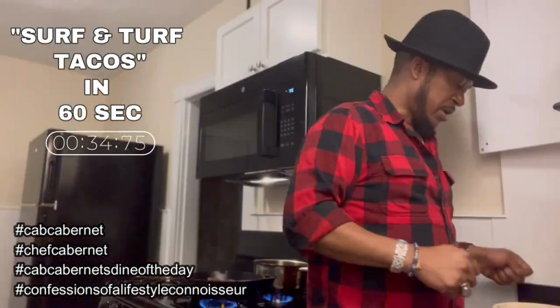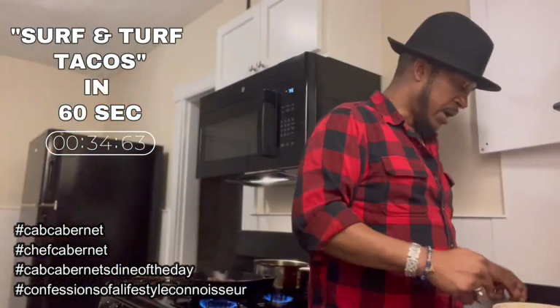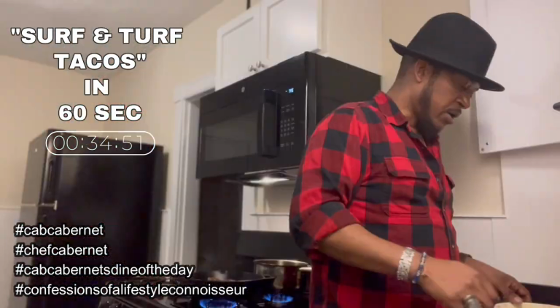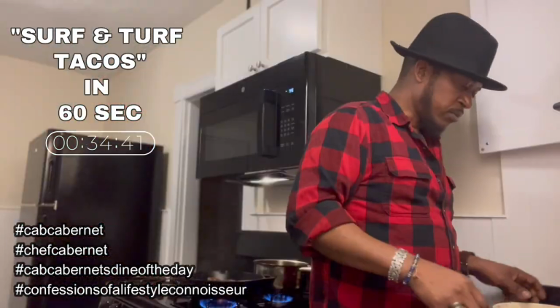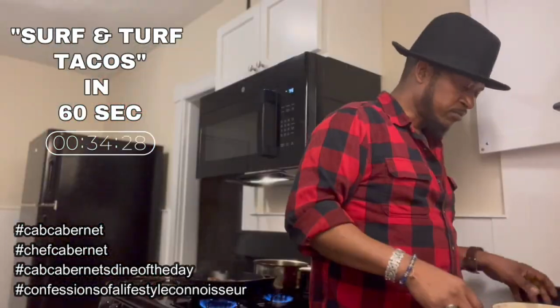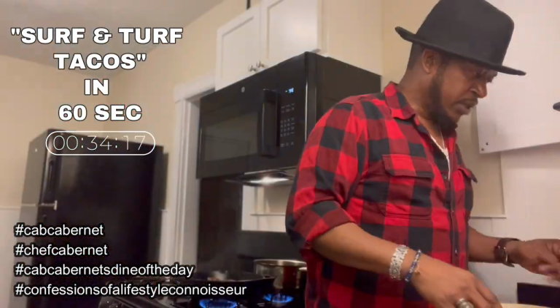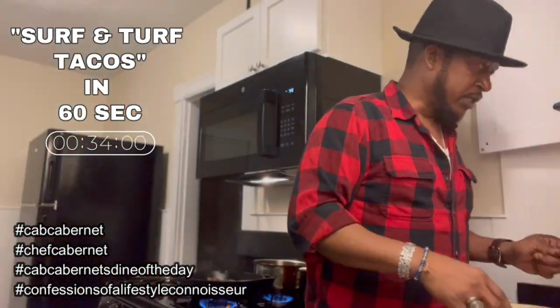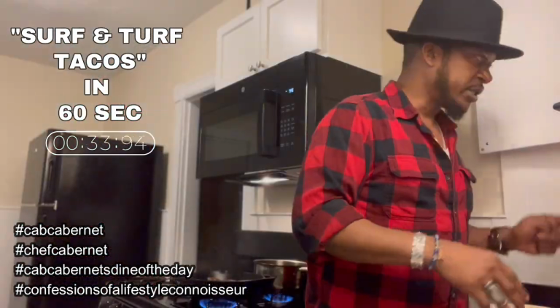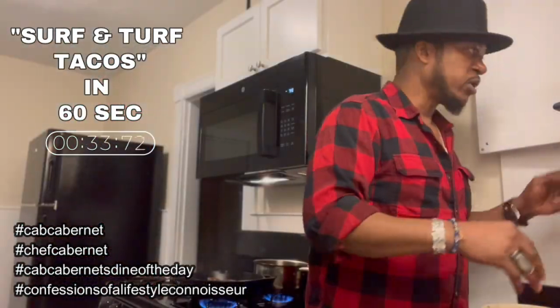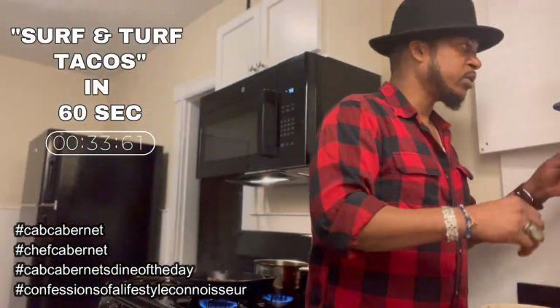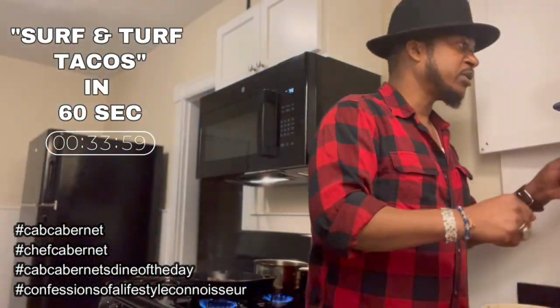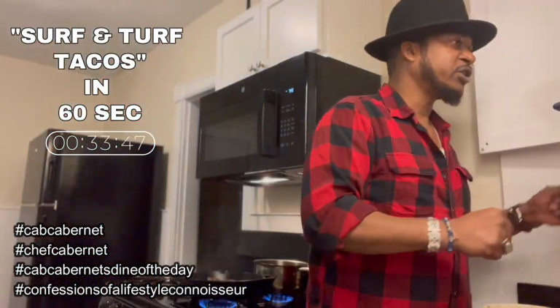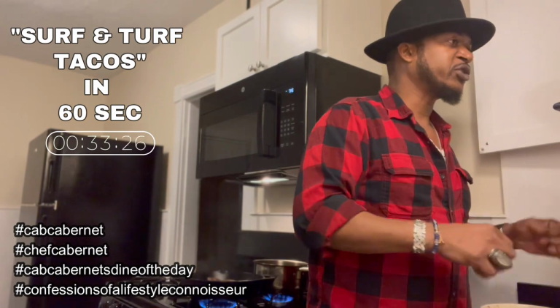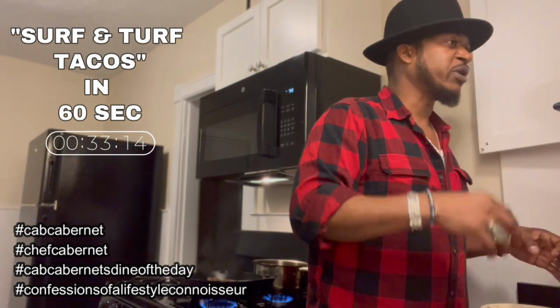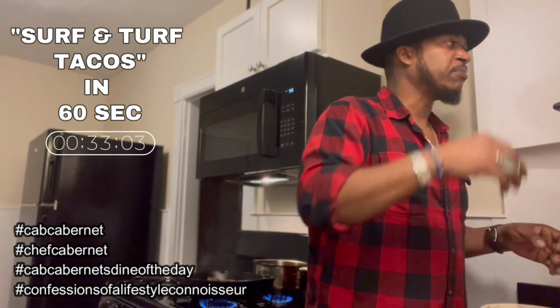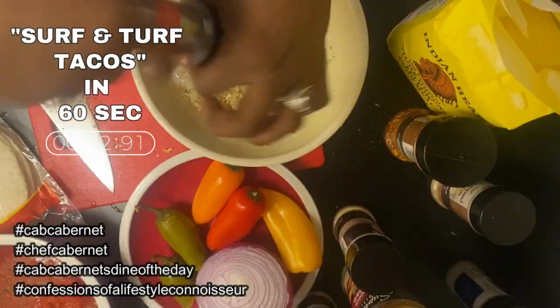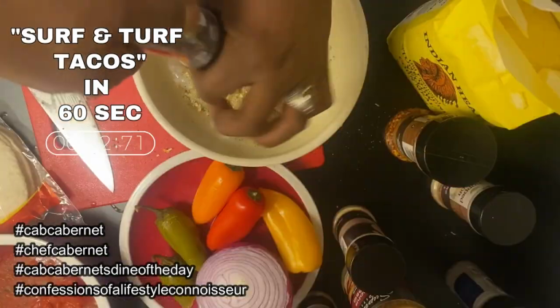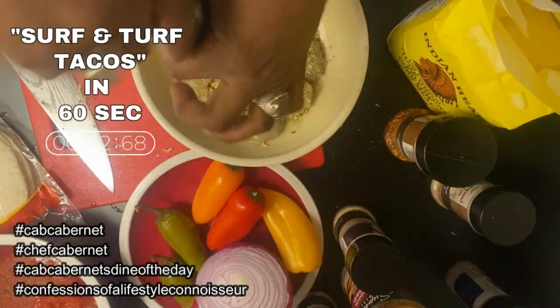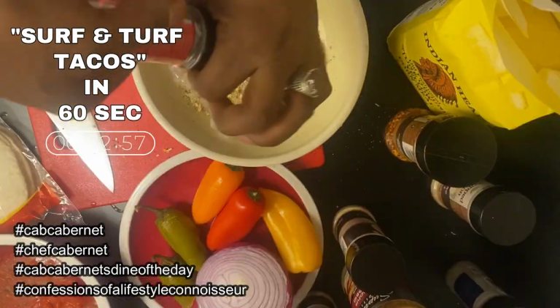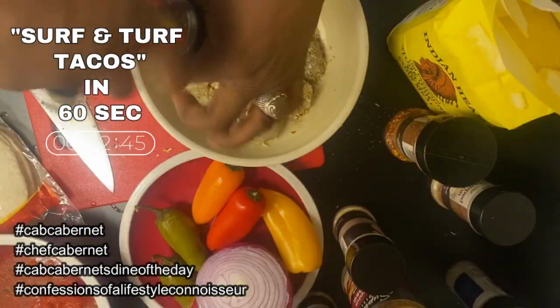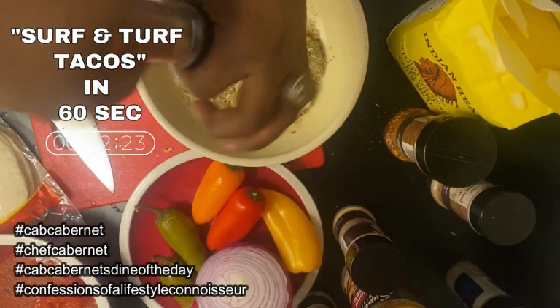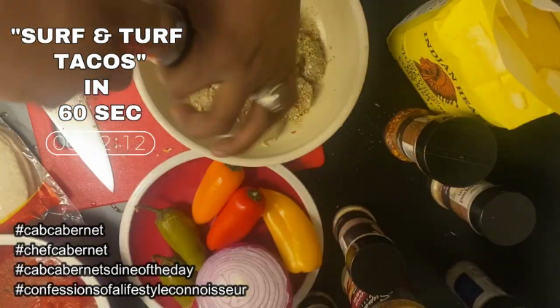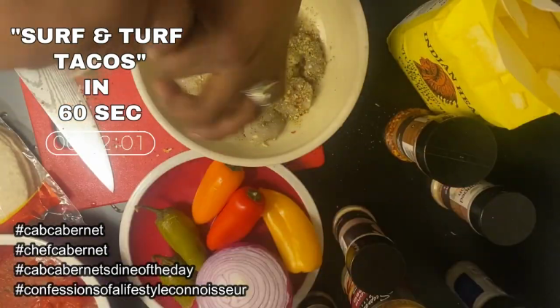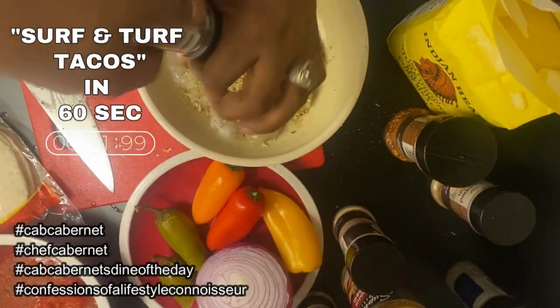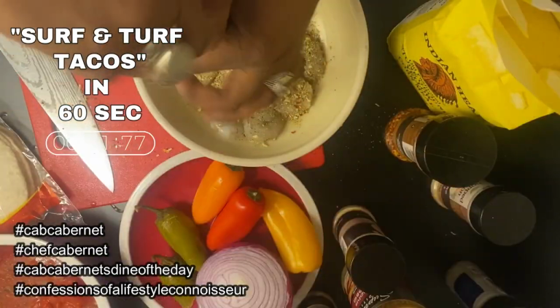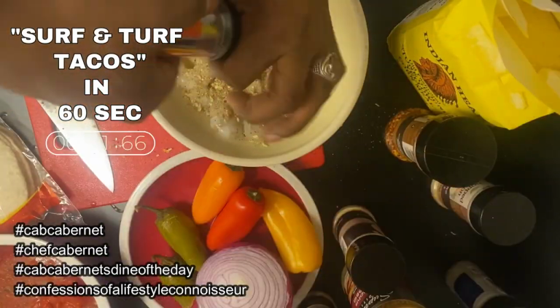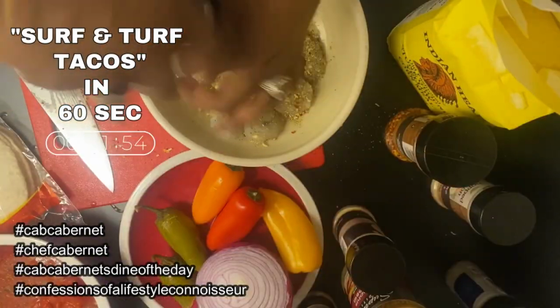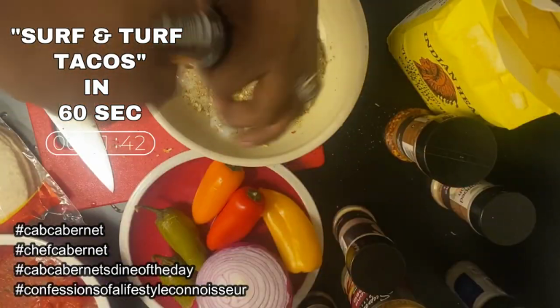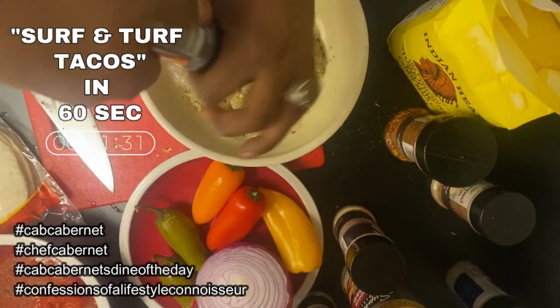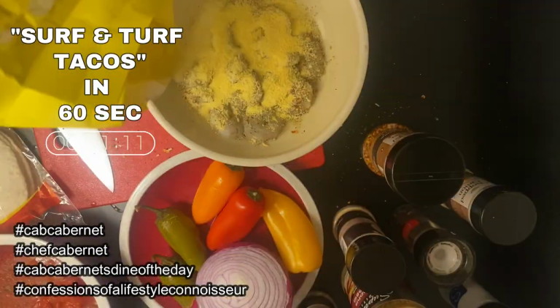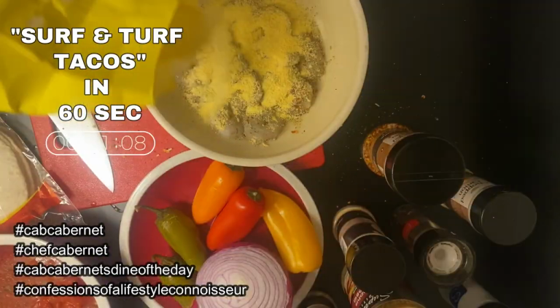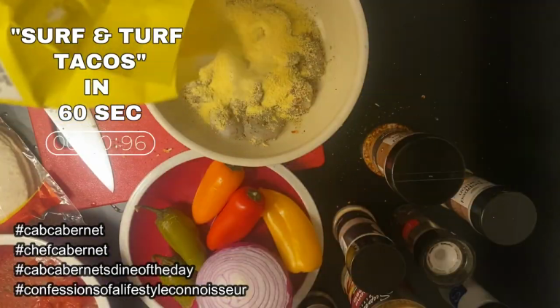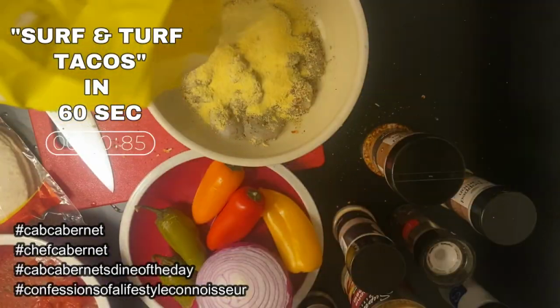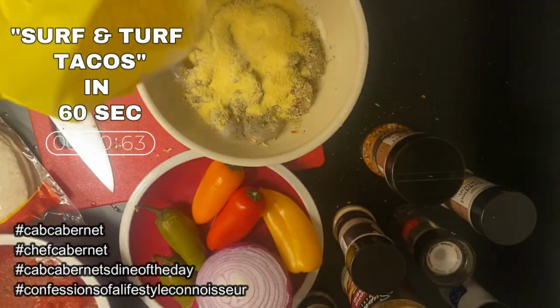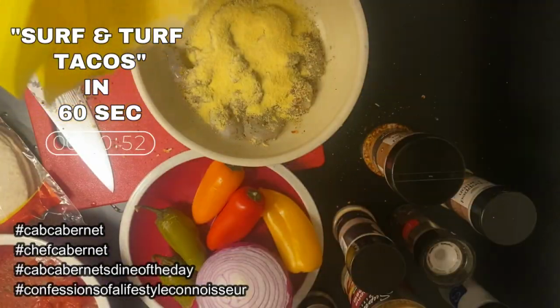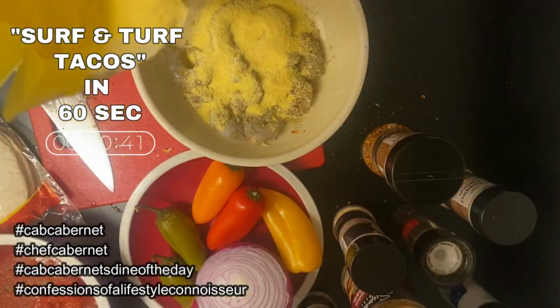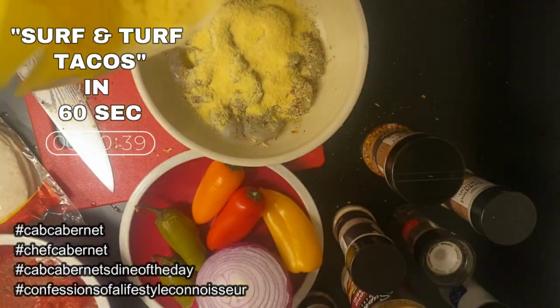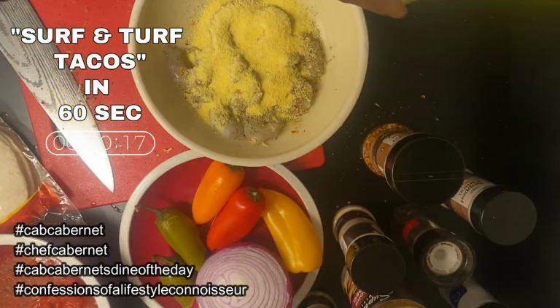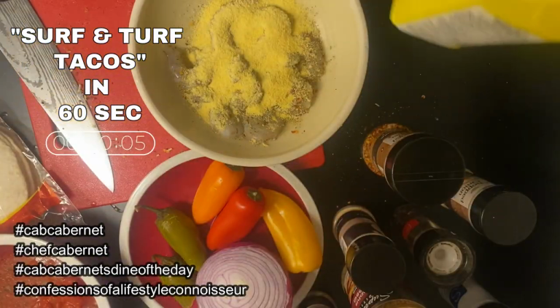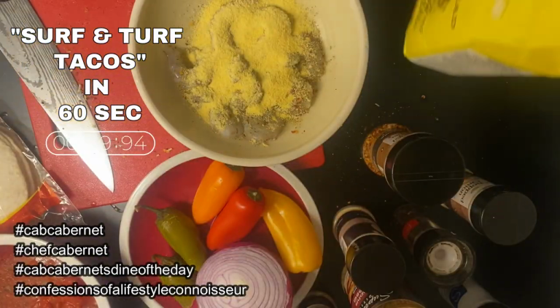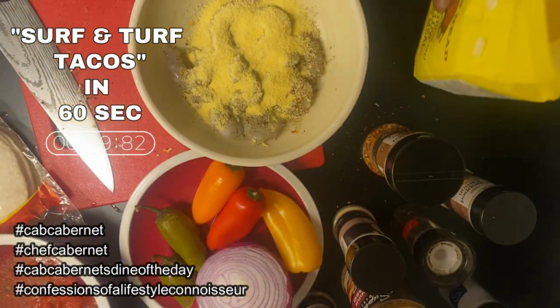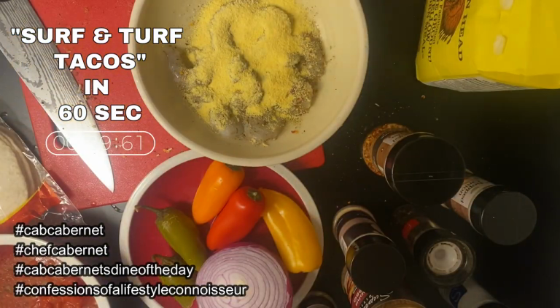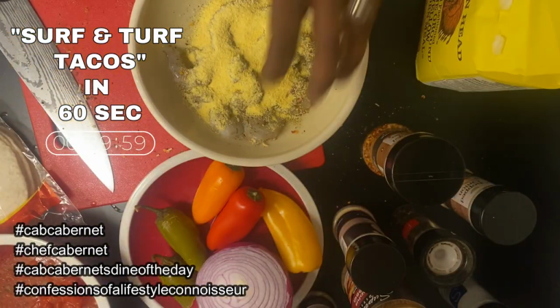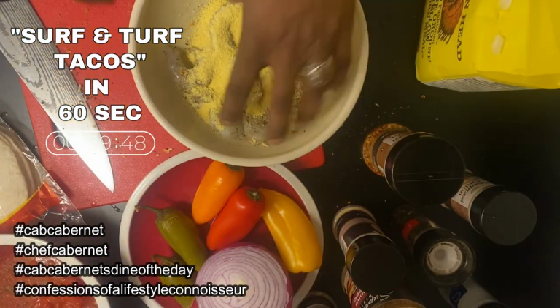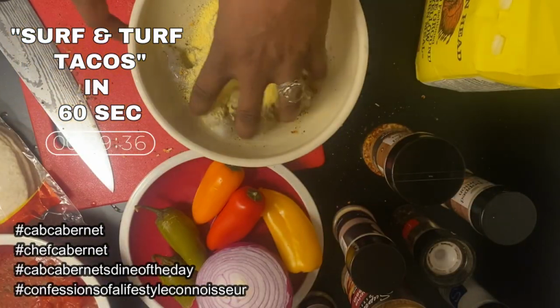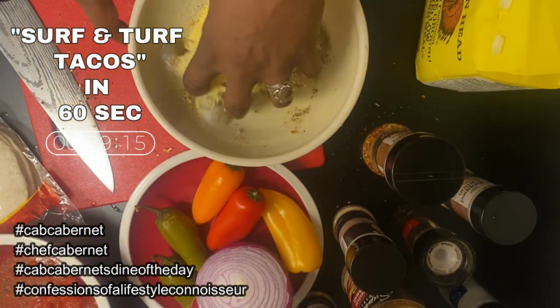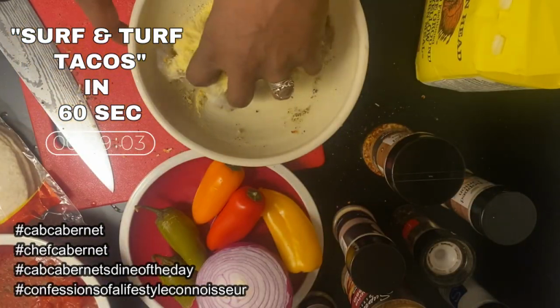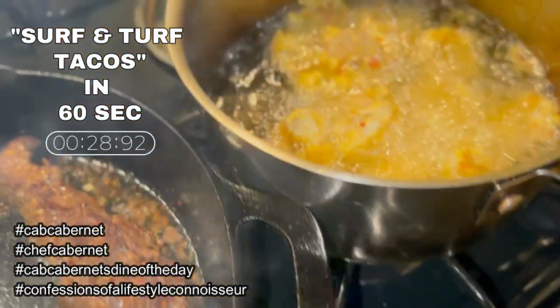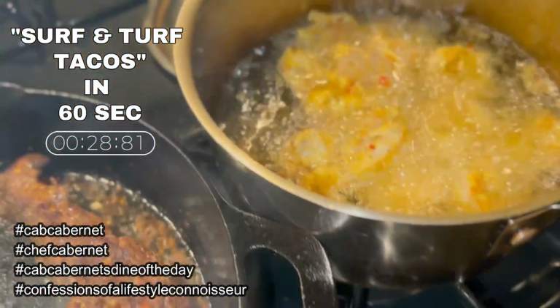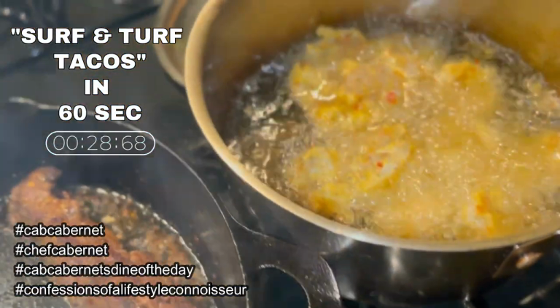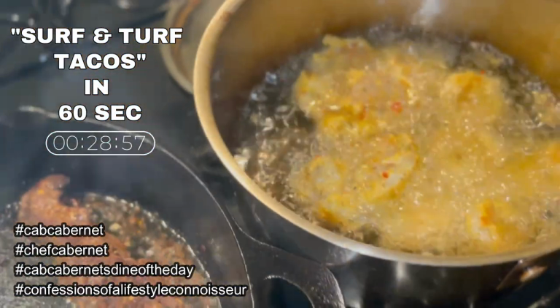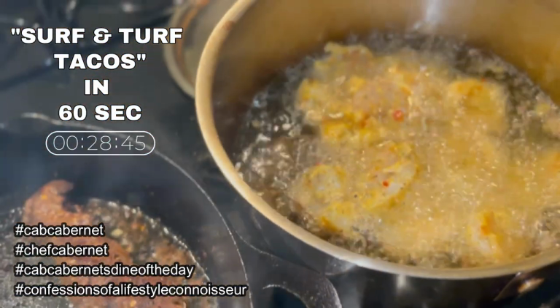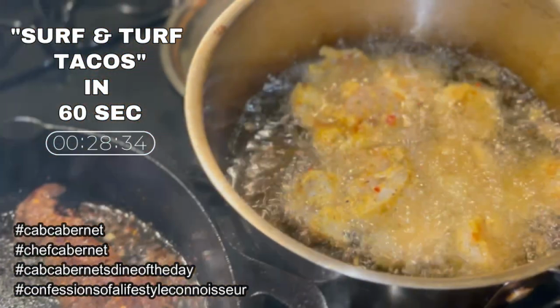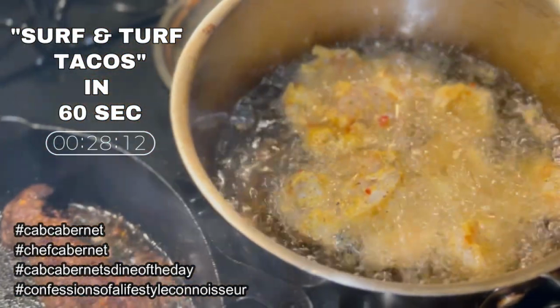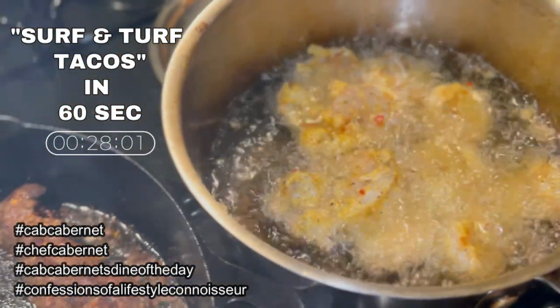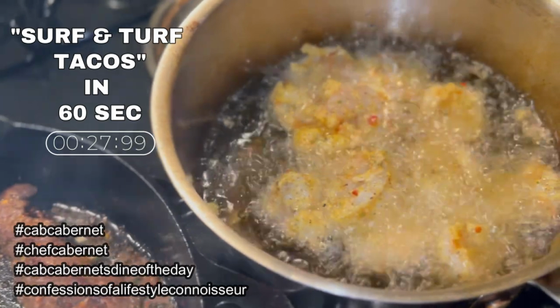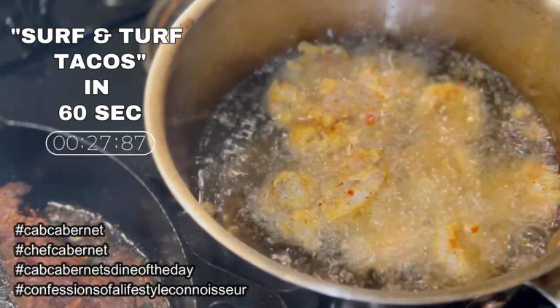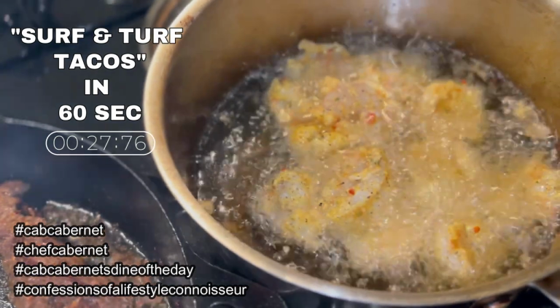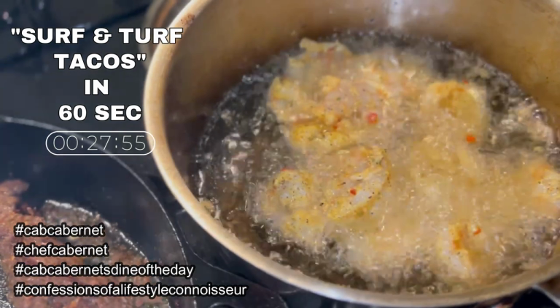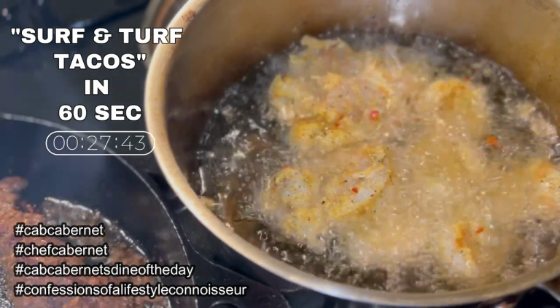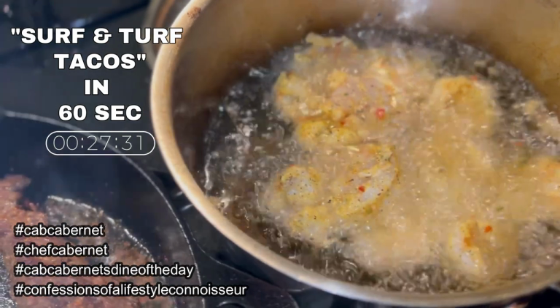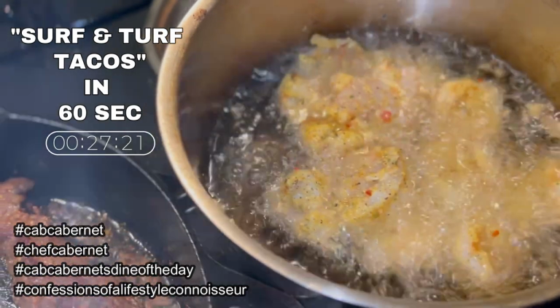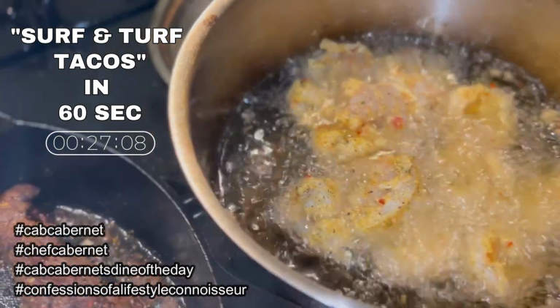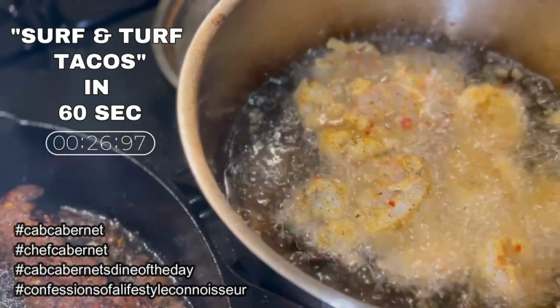Now, let's deal with these shrimp. The seasoning's real quick — I like my Mexican dishes spicy. We got the shrimp in there looking lovely.